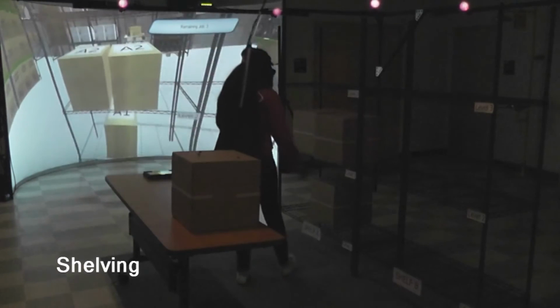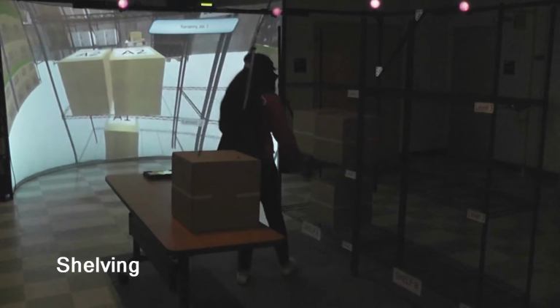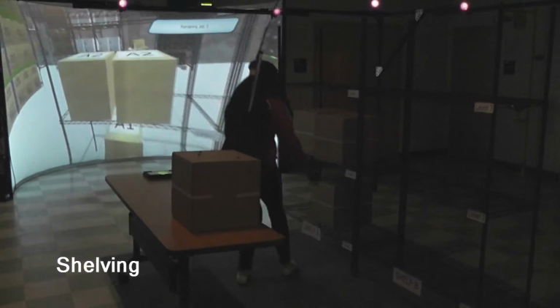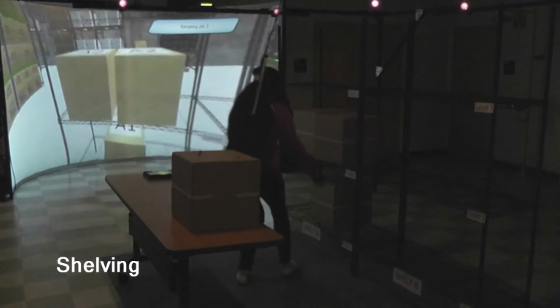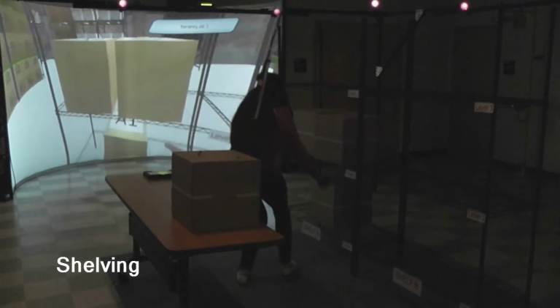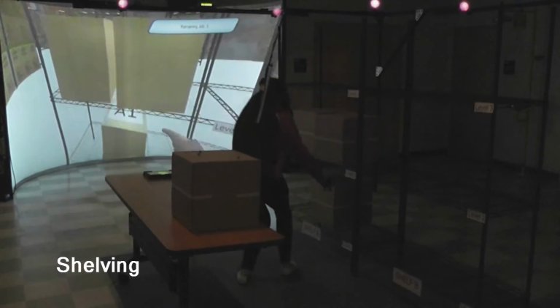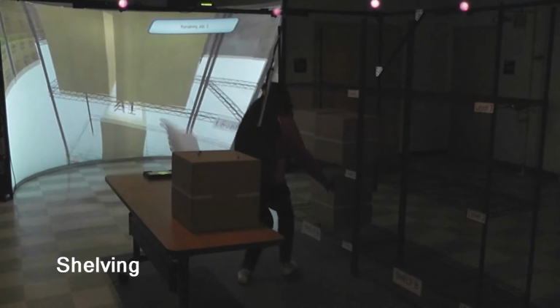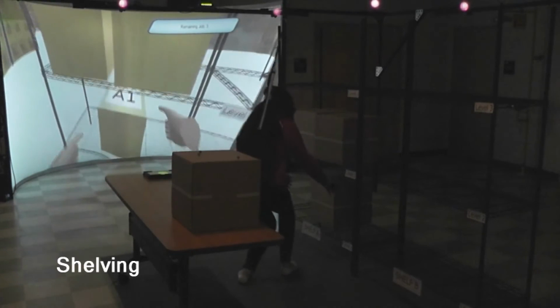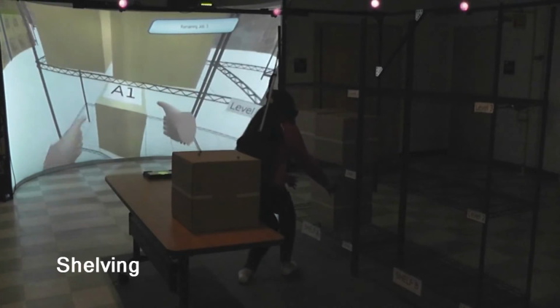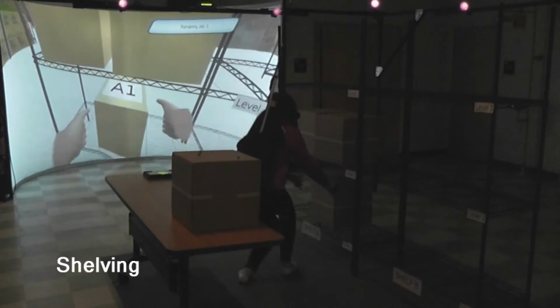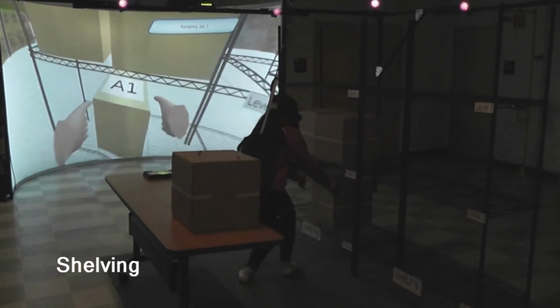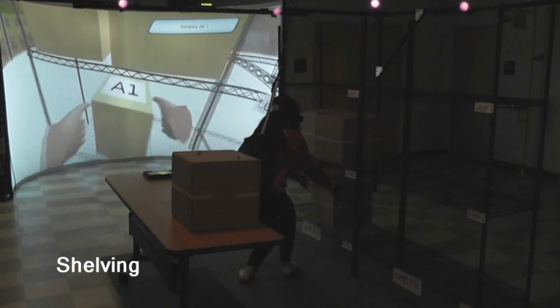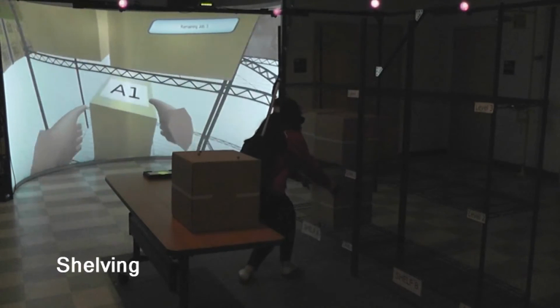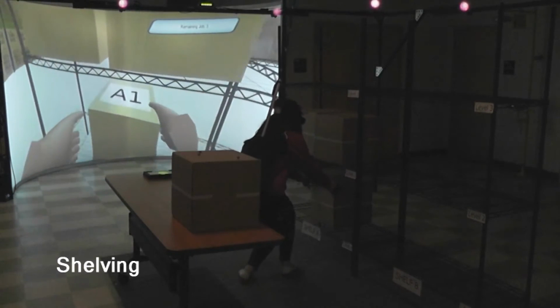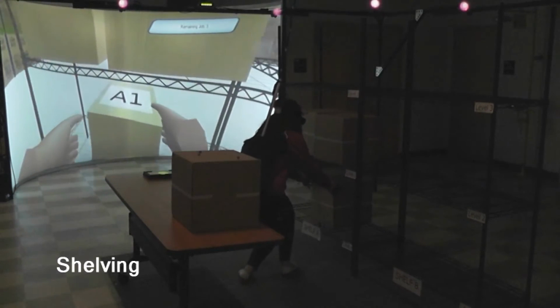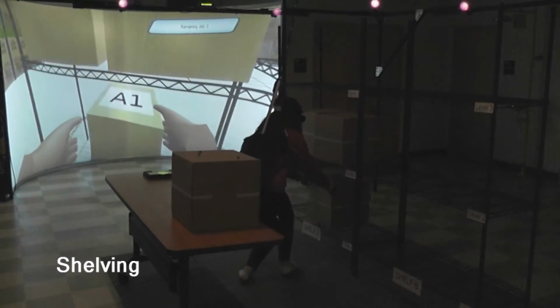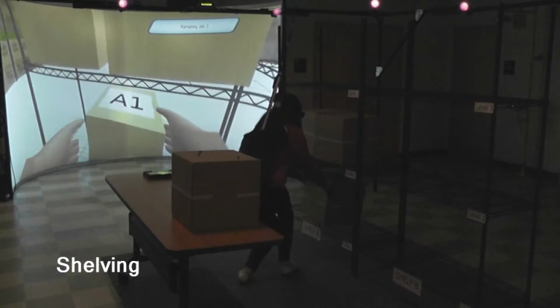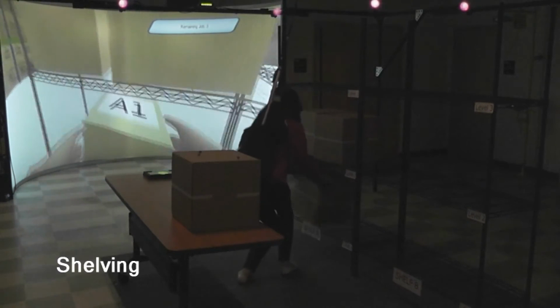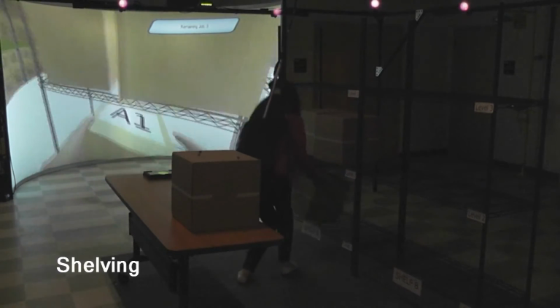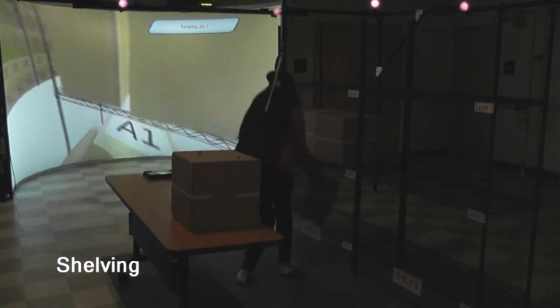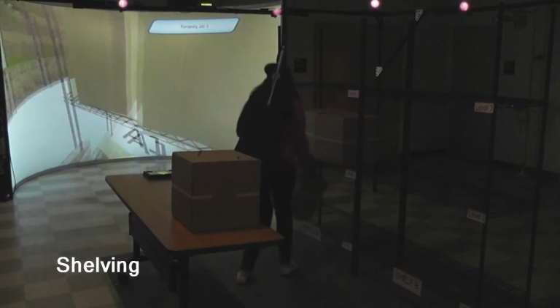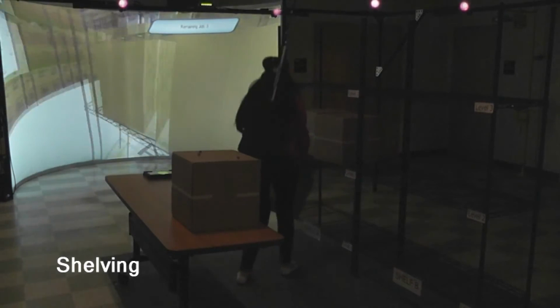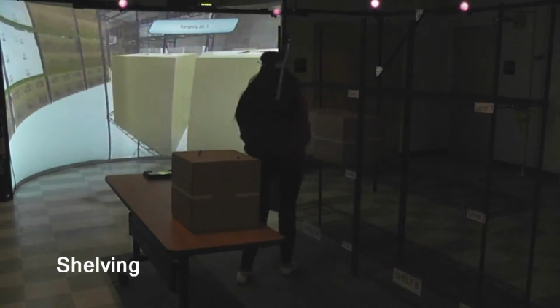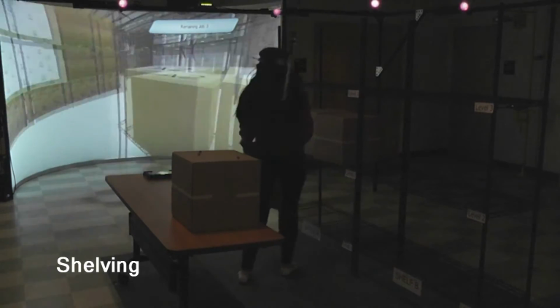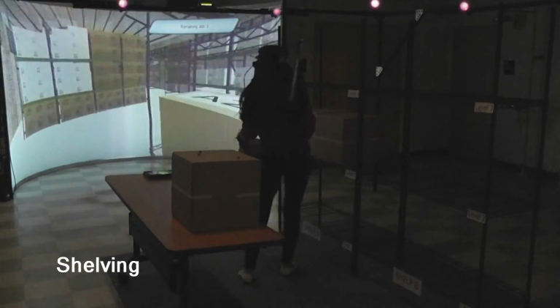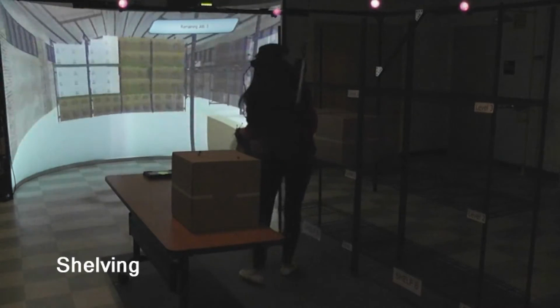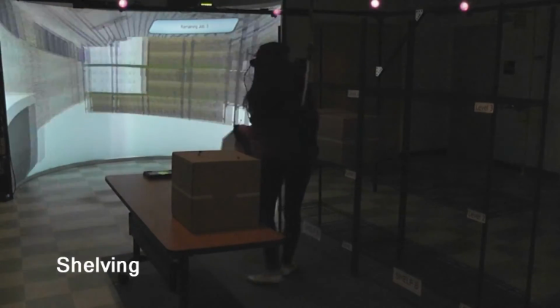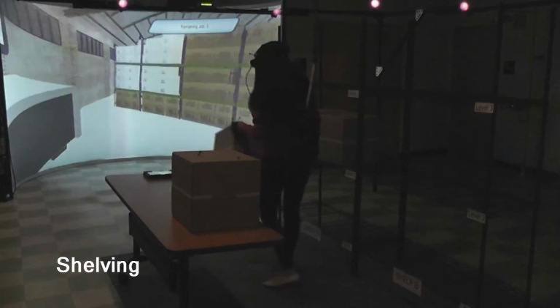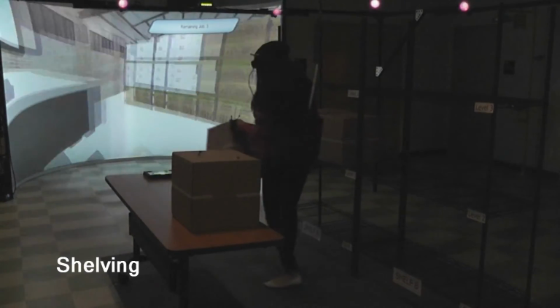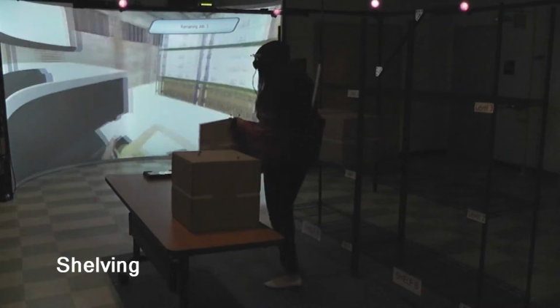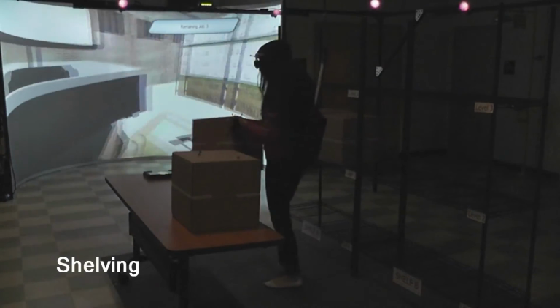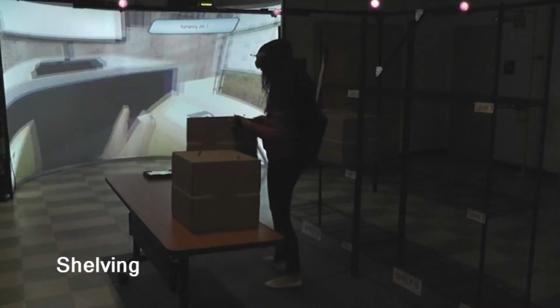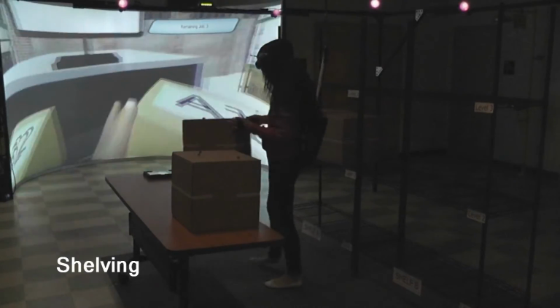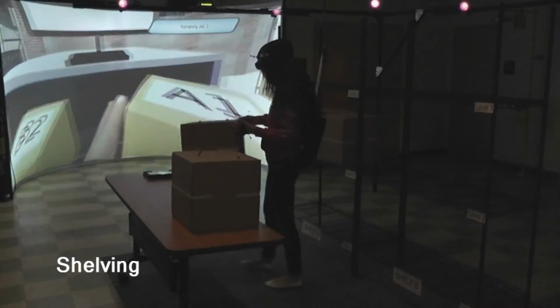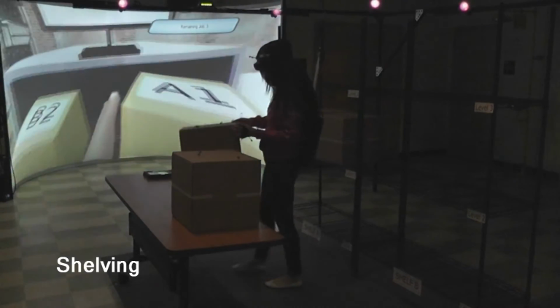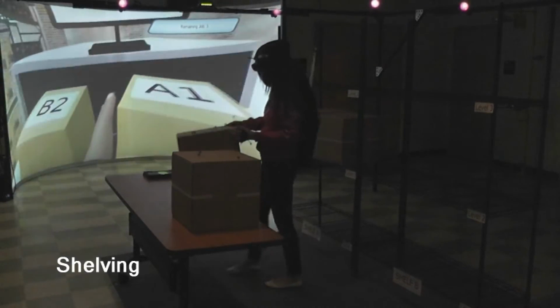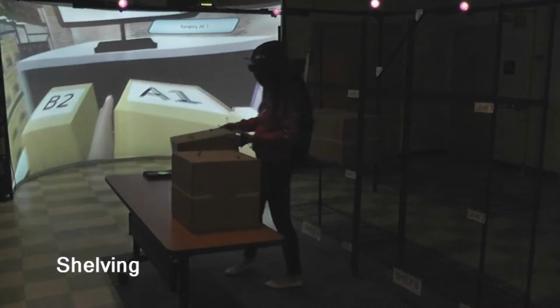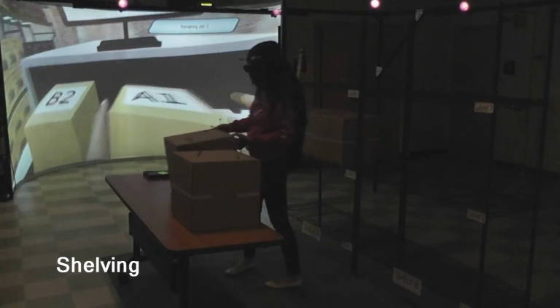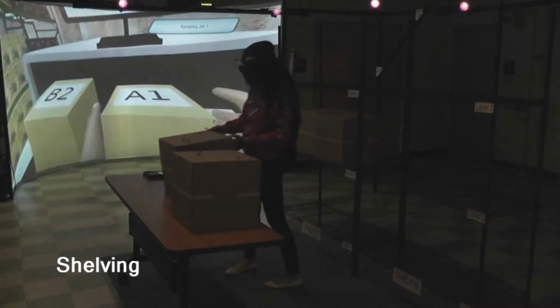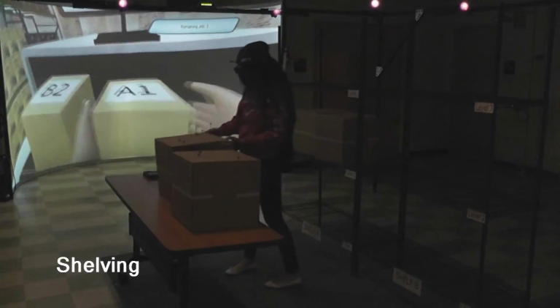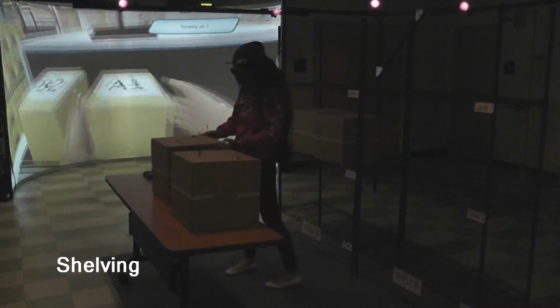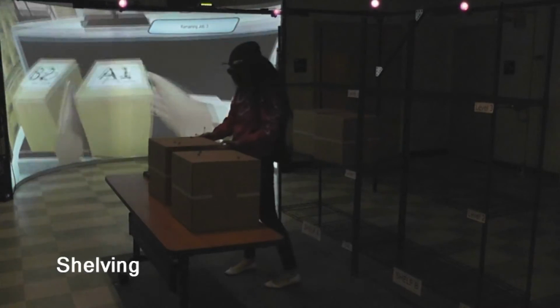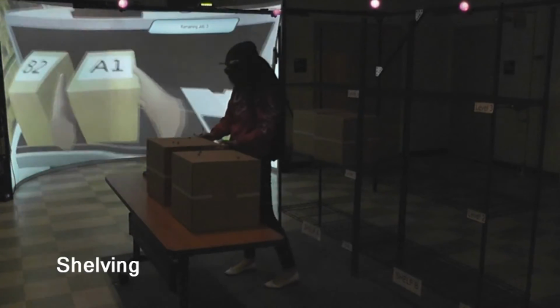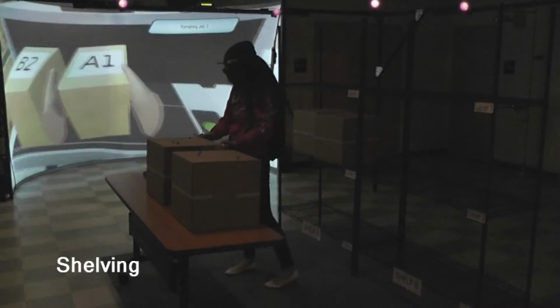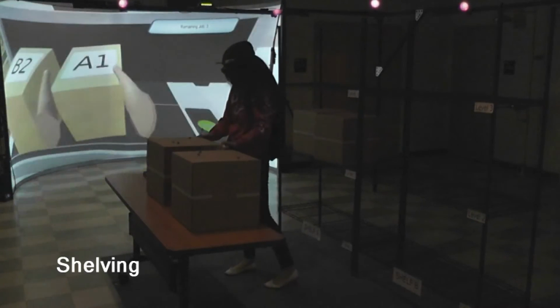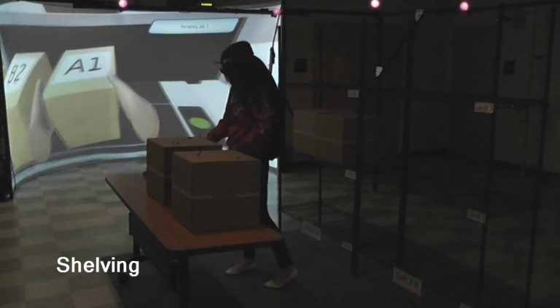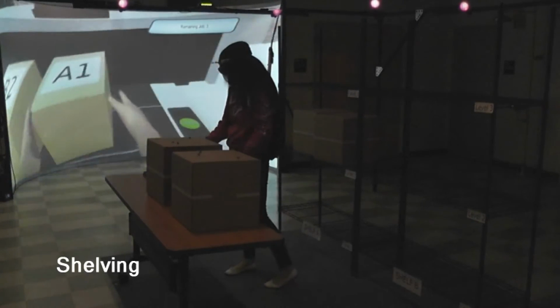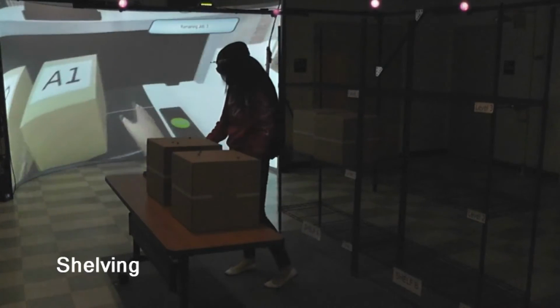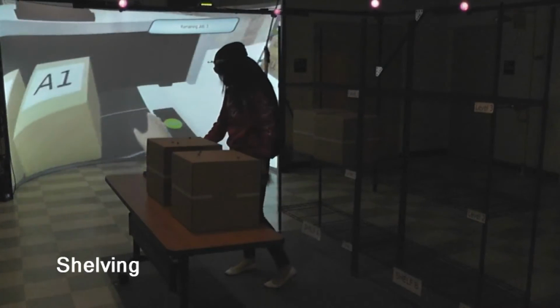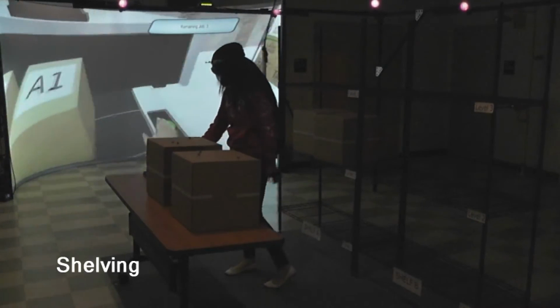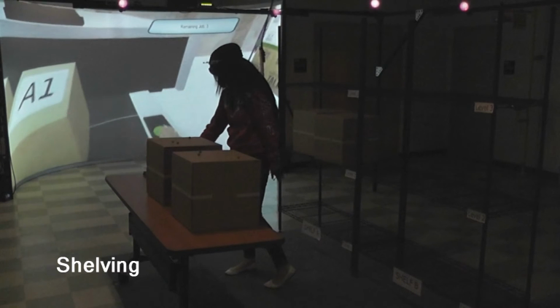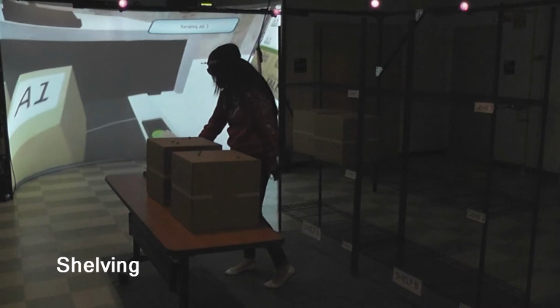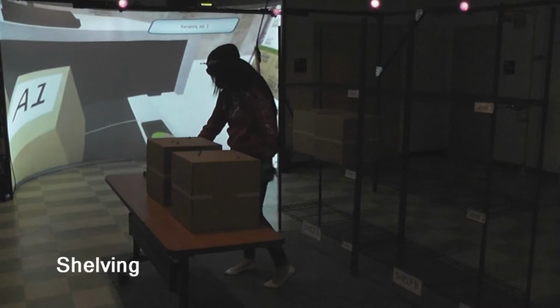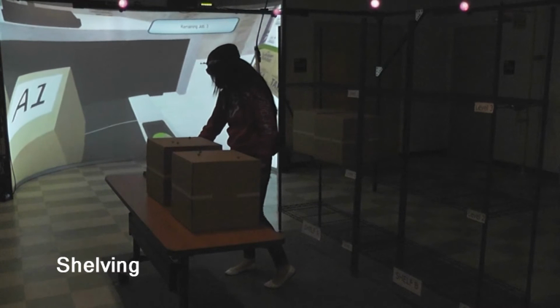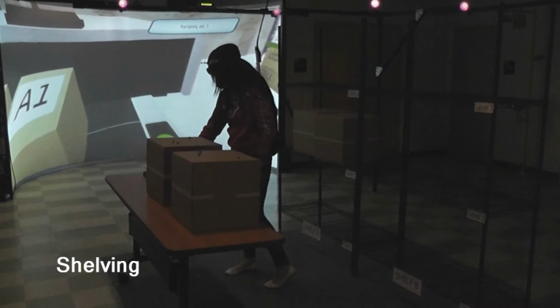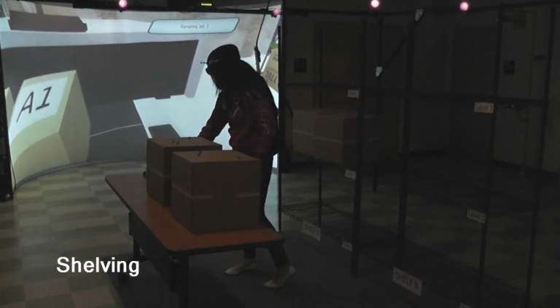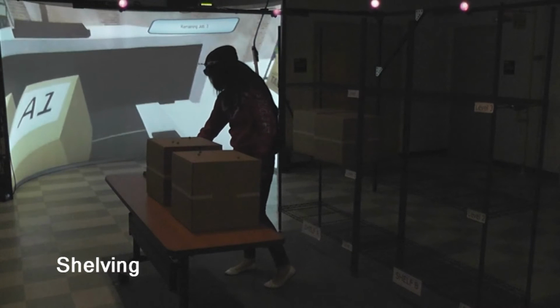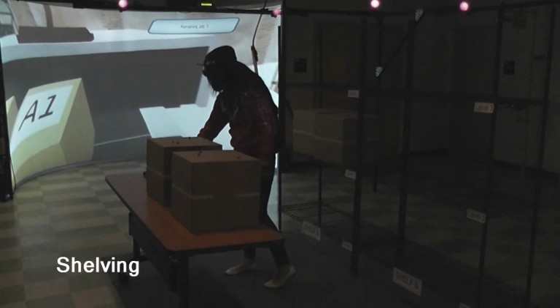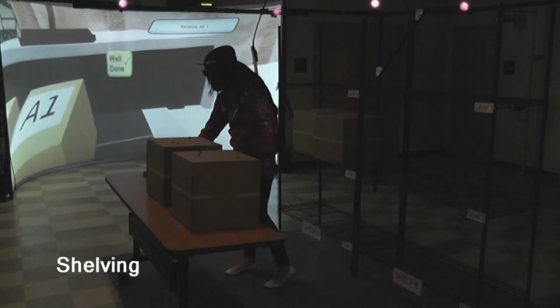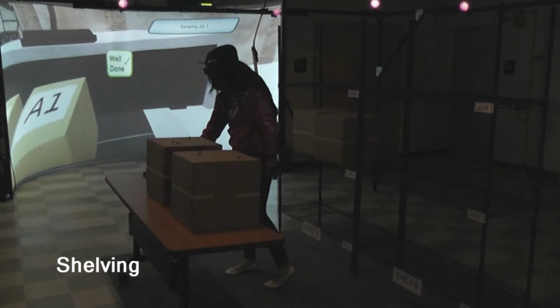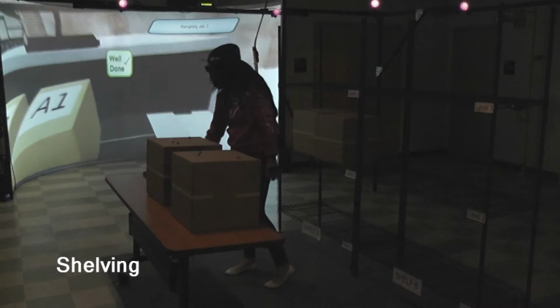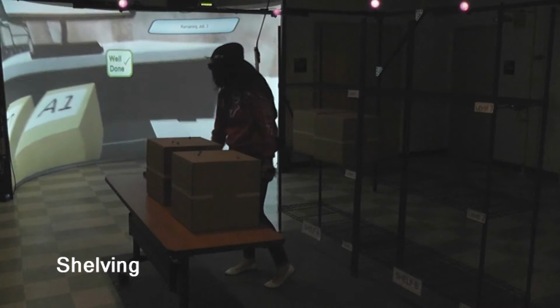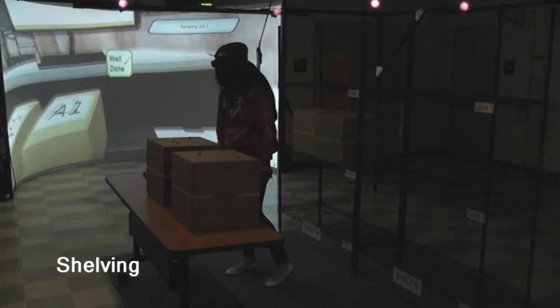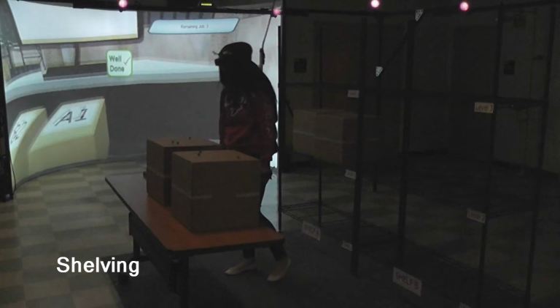In the virtual world, different labels and textures can be projected onto tangible boxes to create variety.